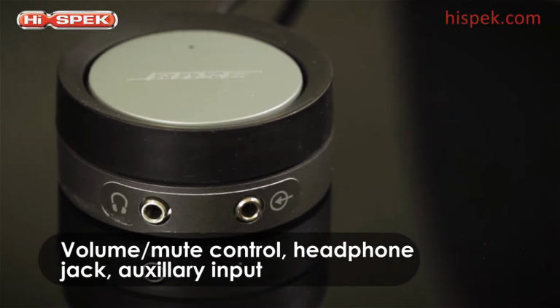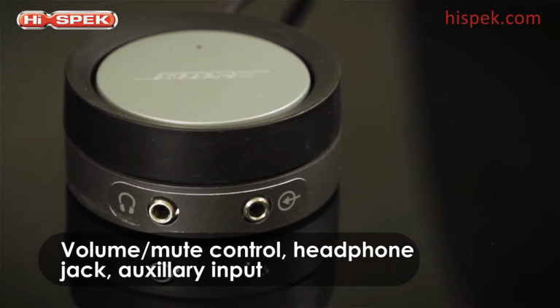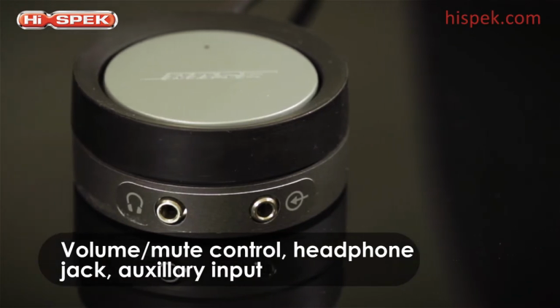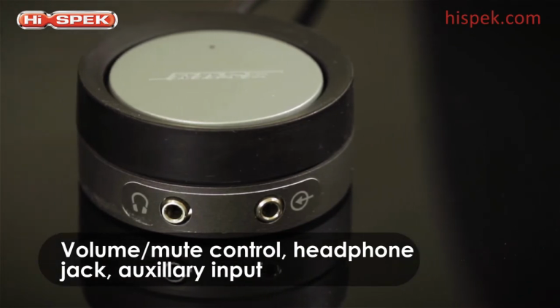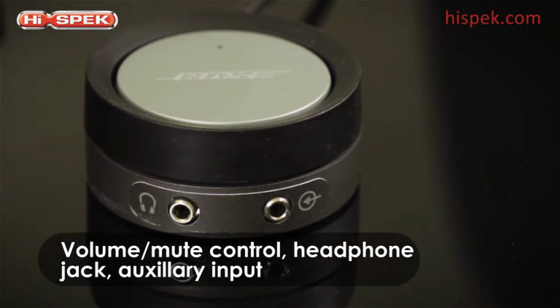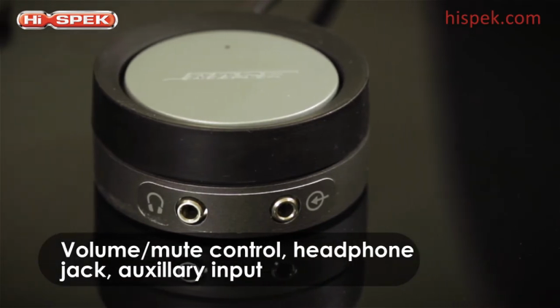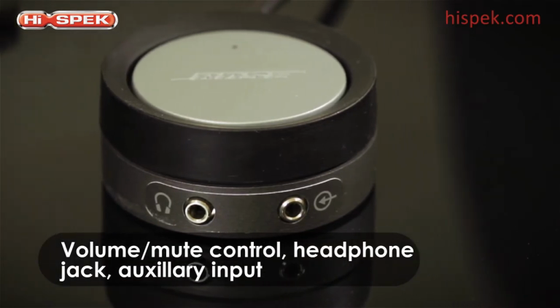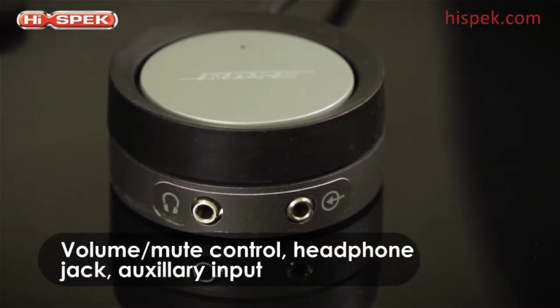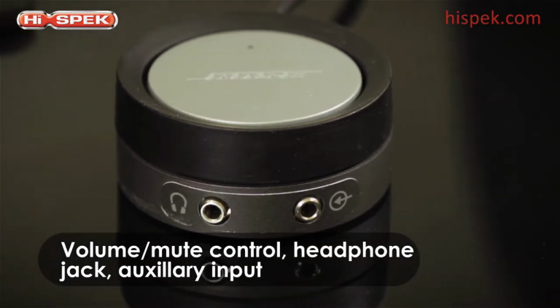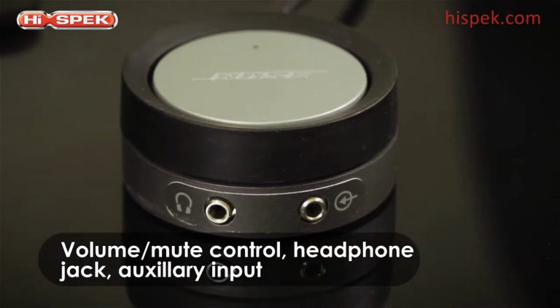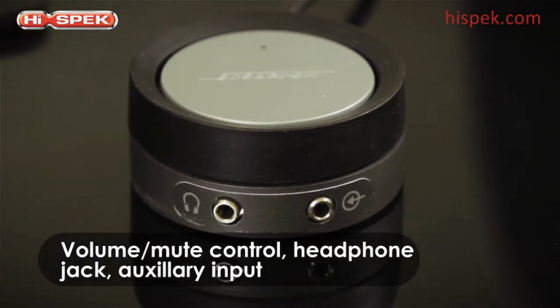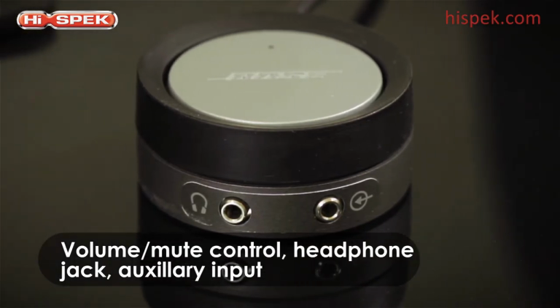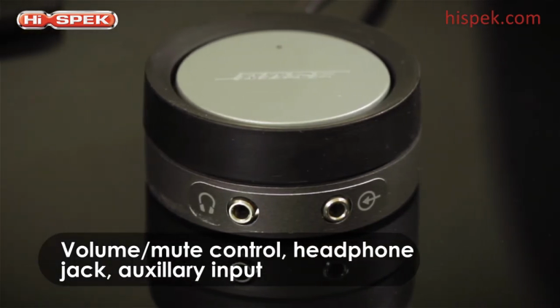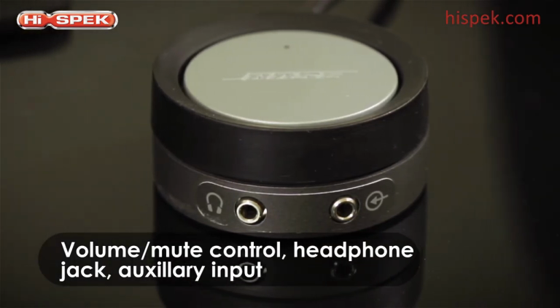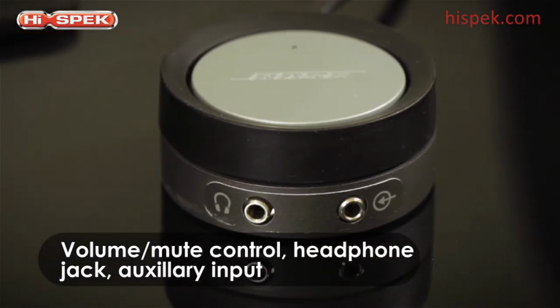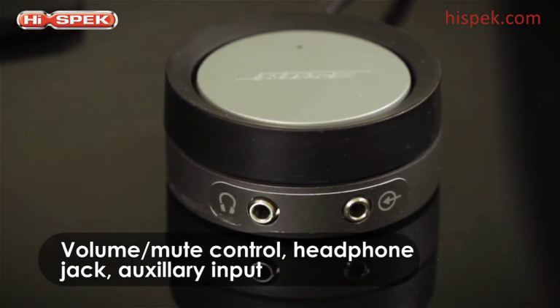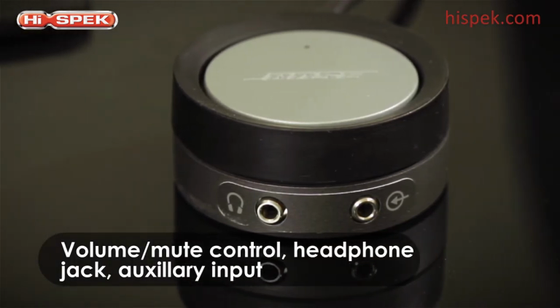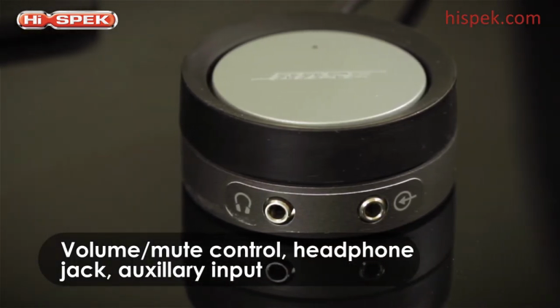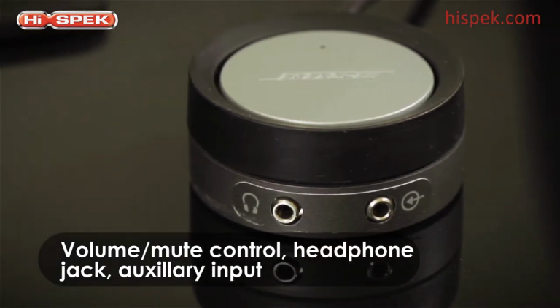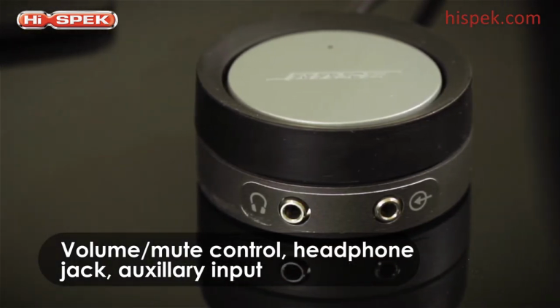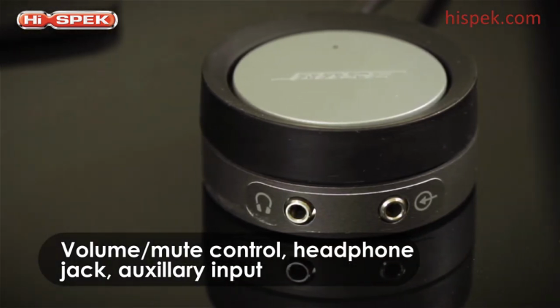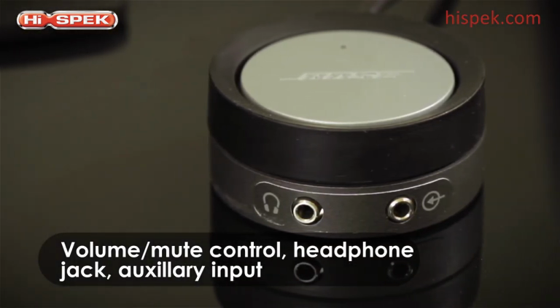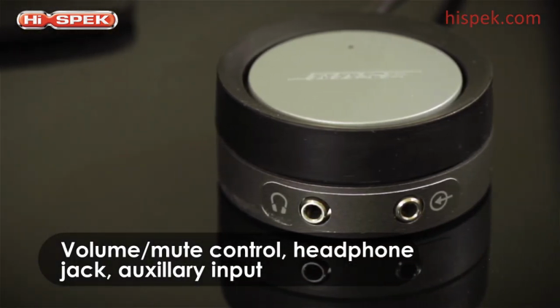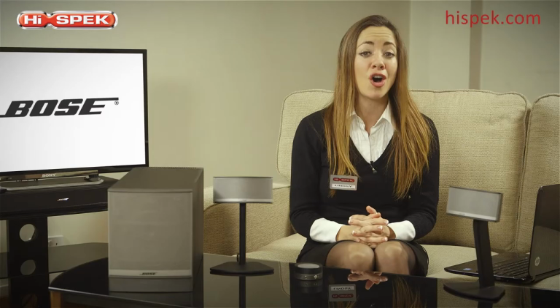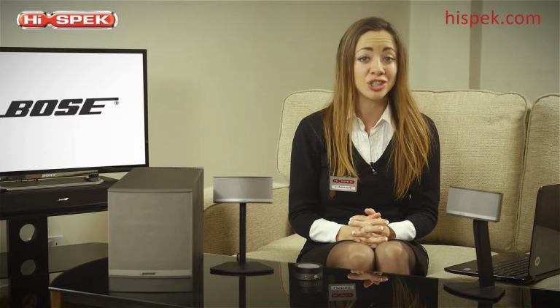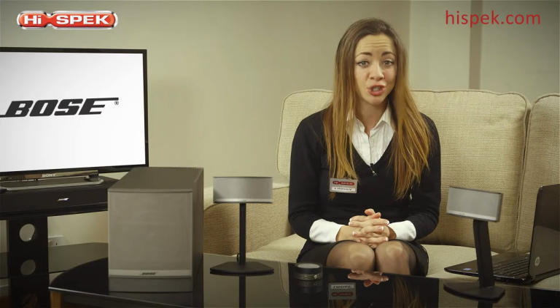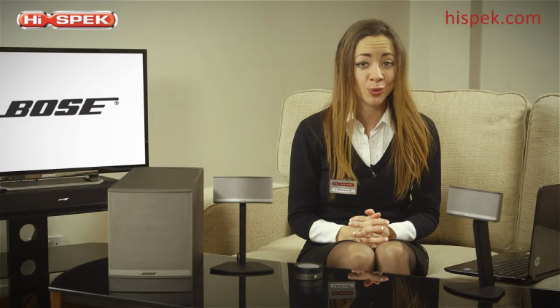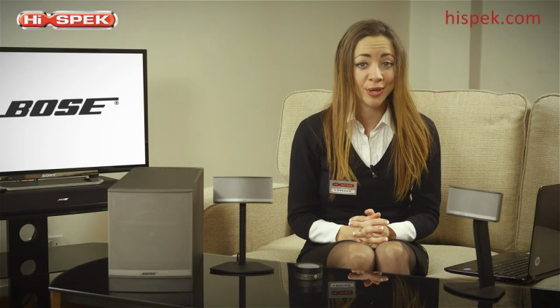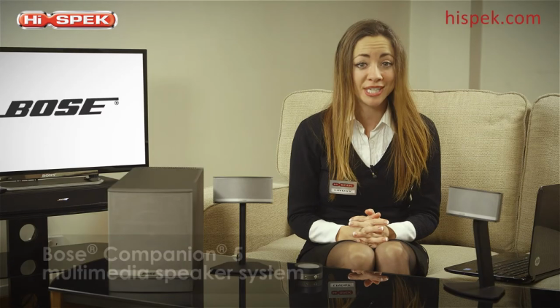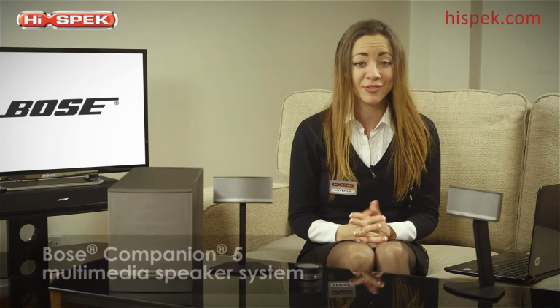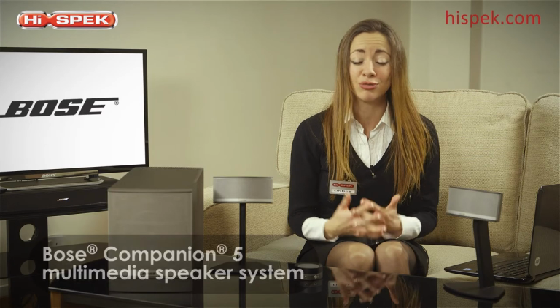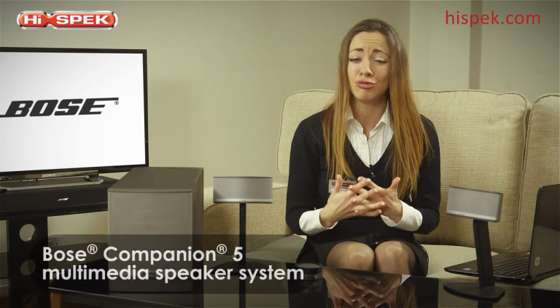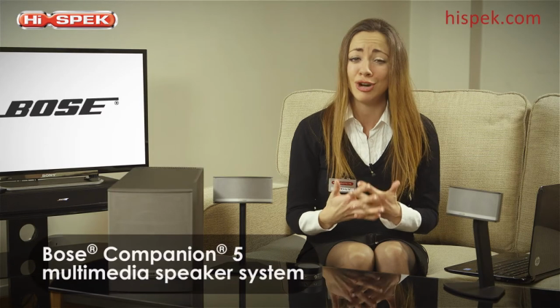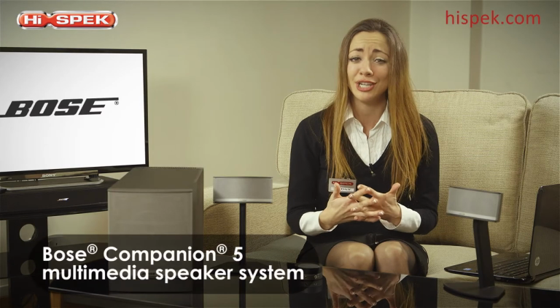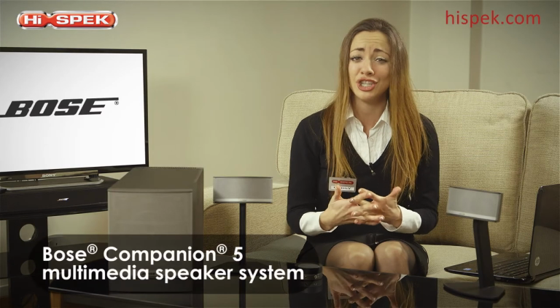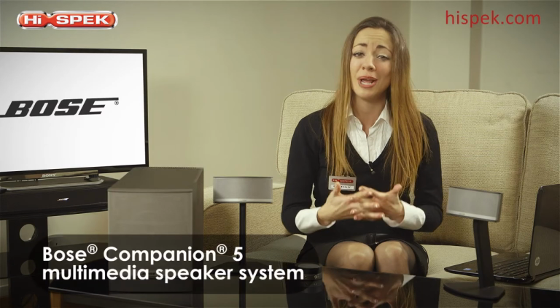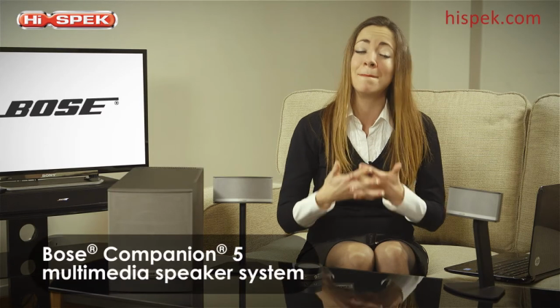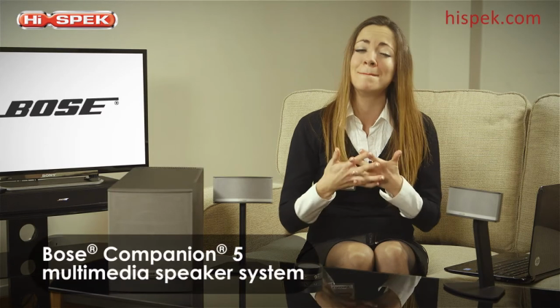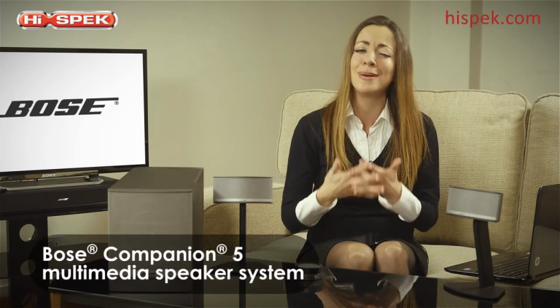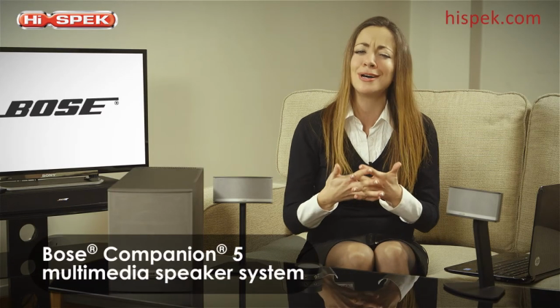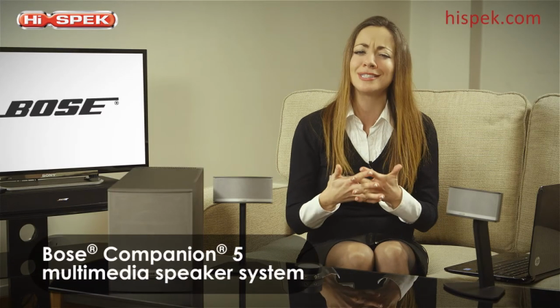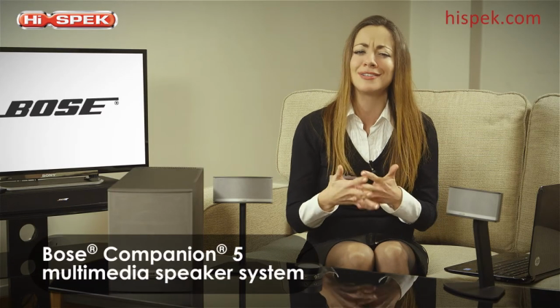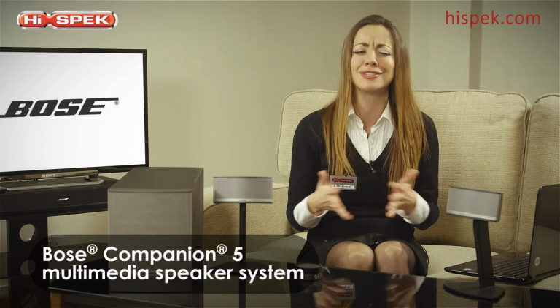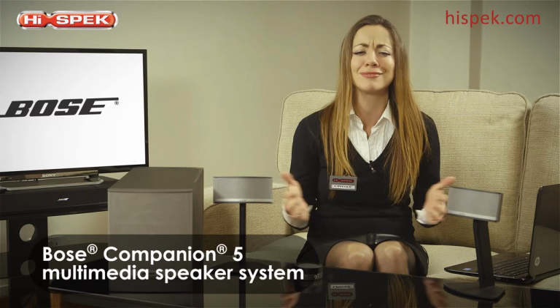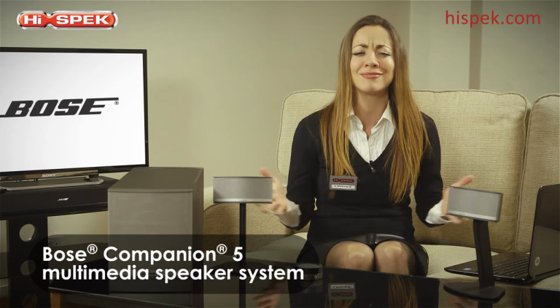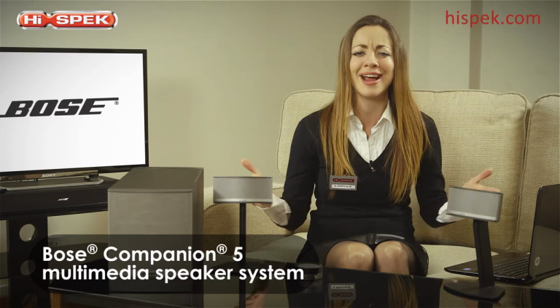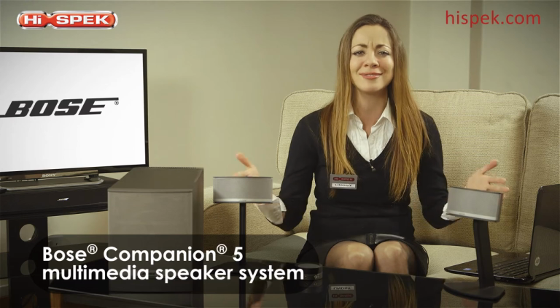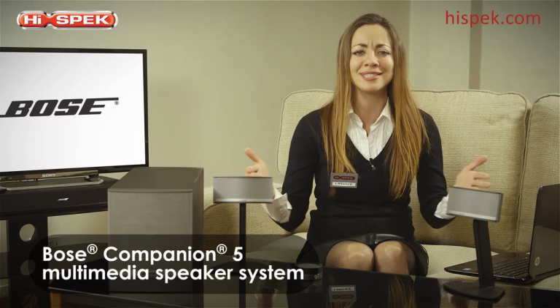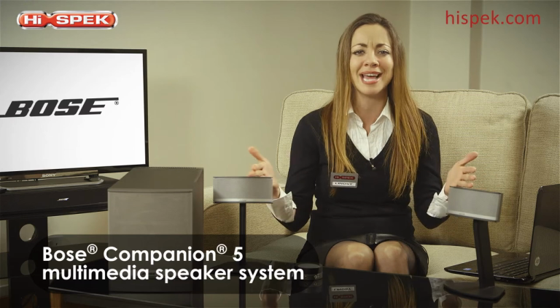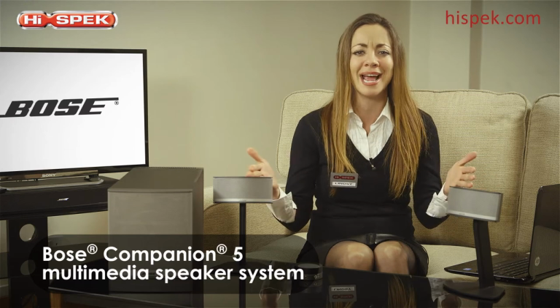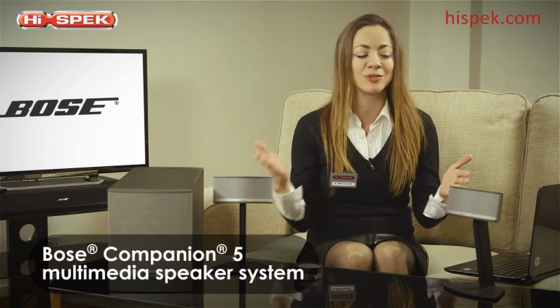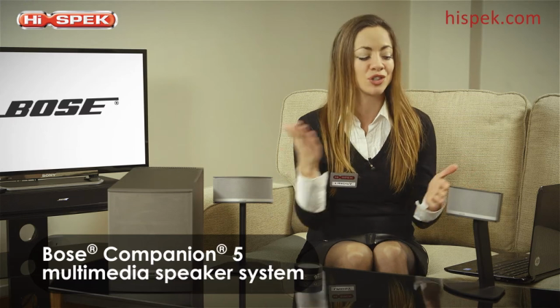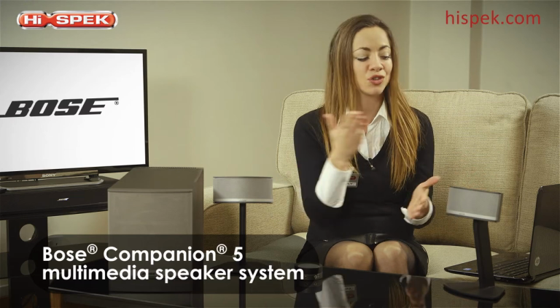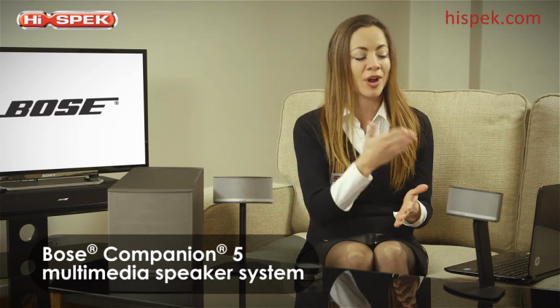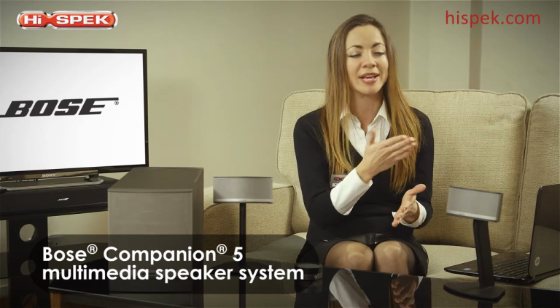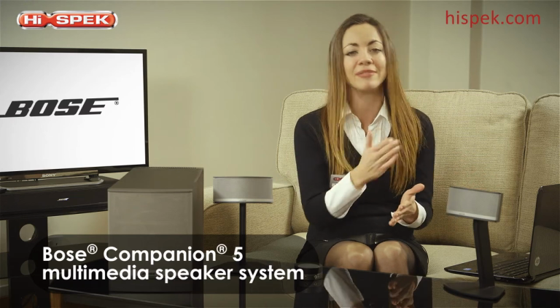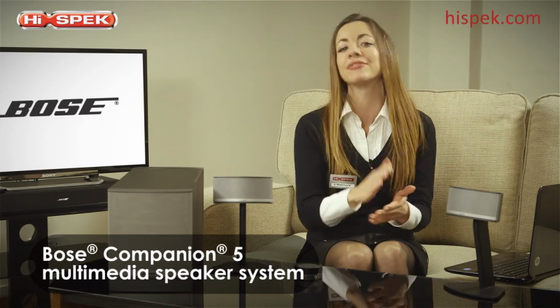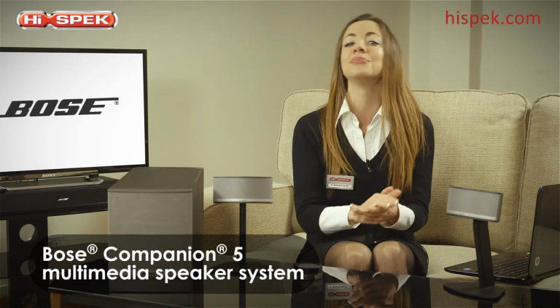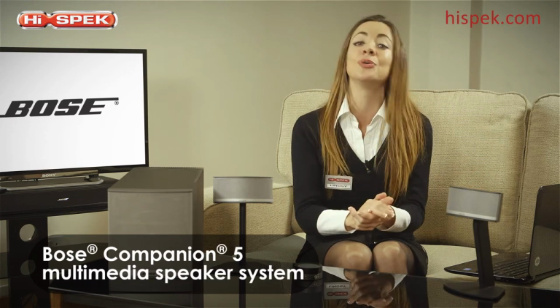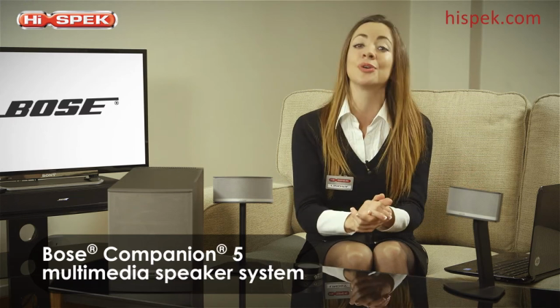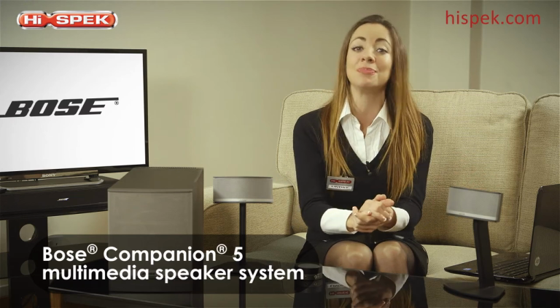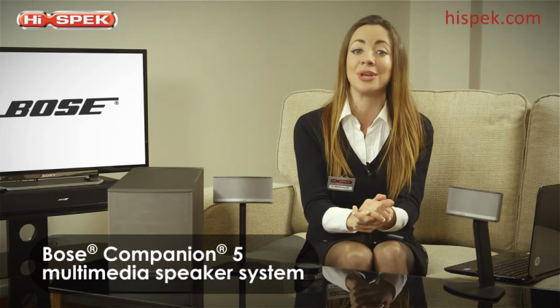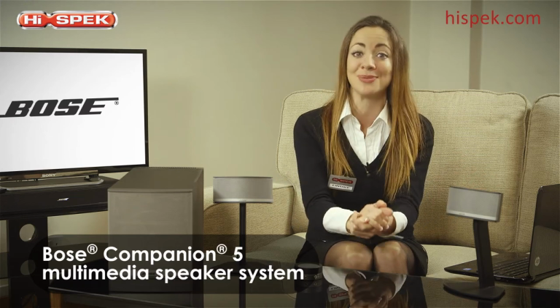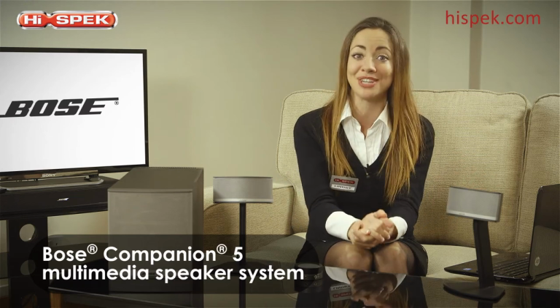So the Bose Companion 5 is our choice for rich immersive surround sound straight from your computer.